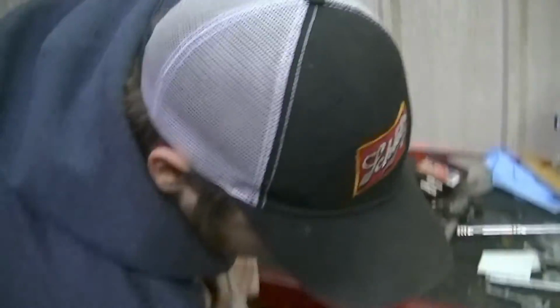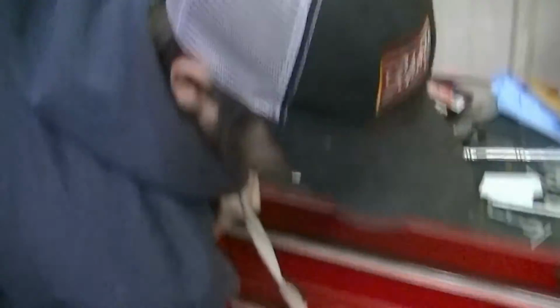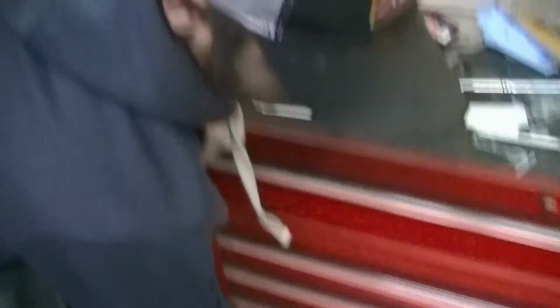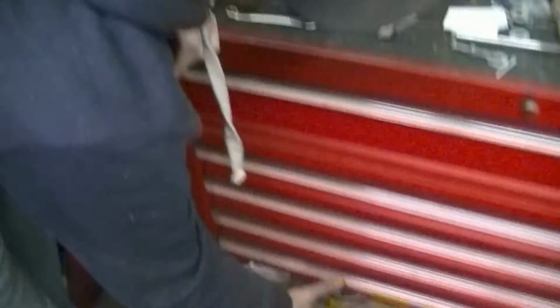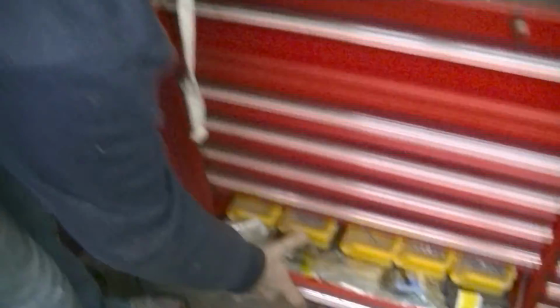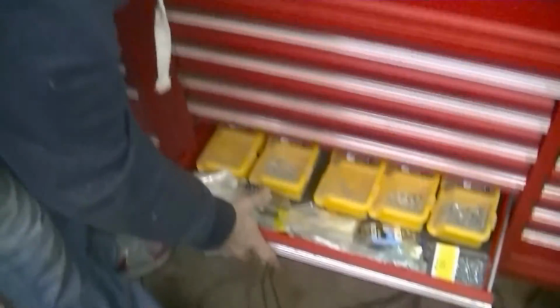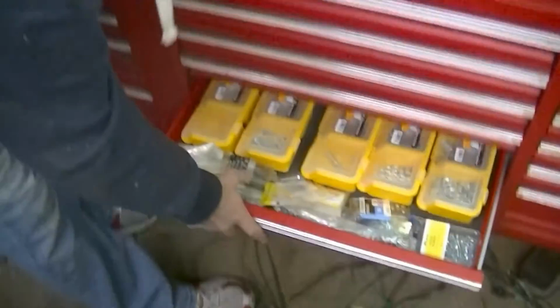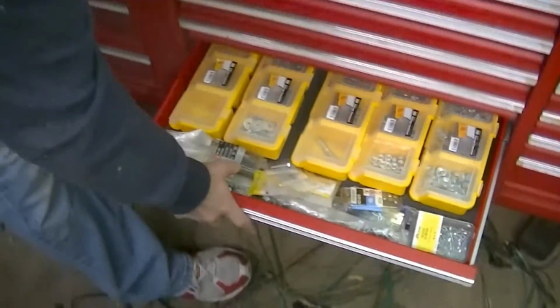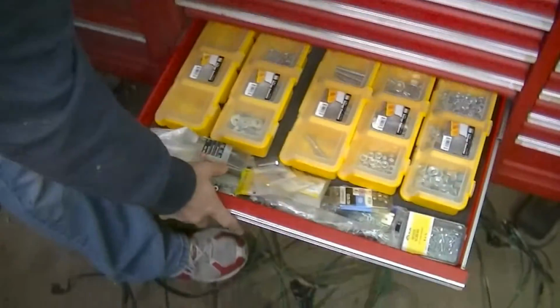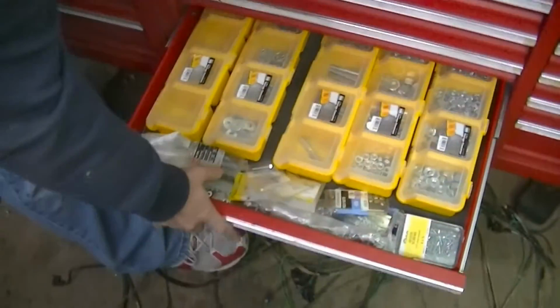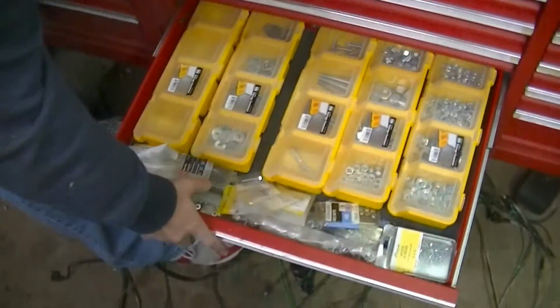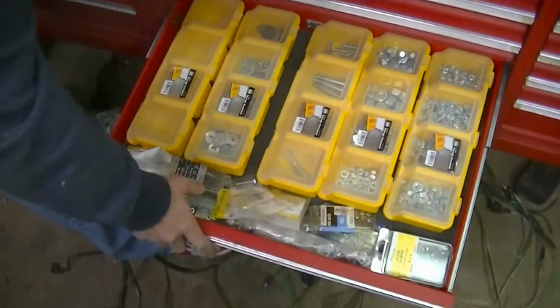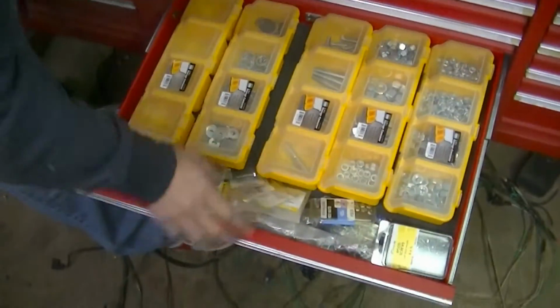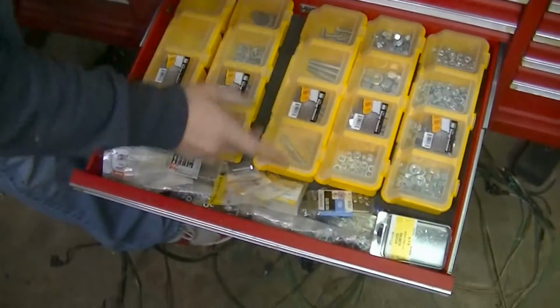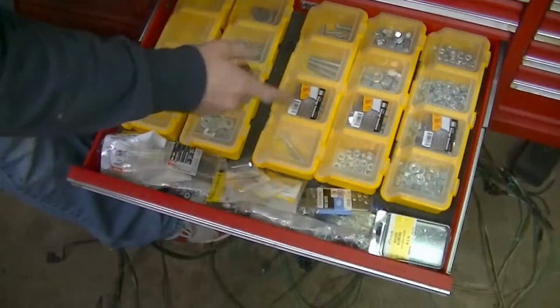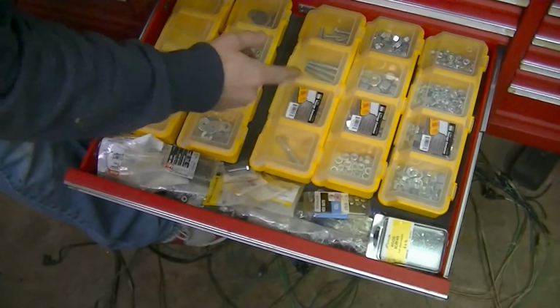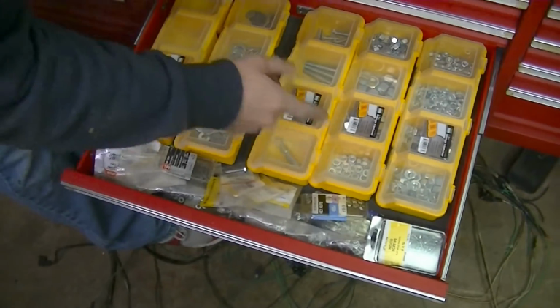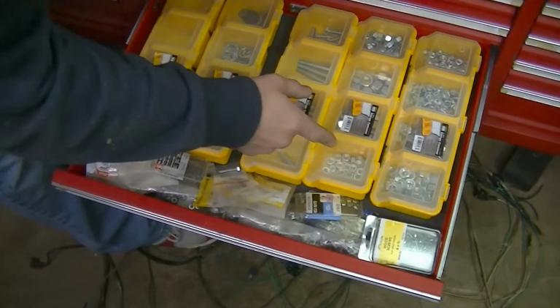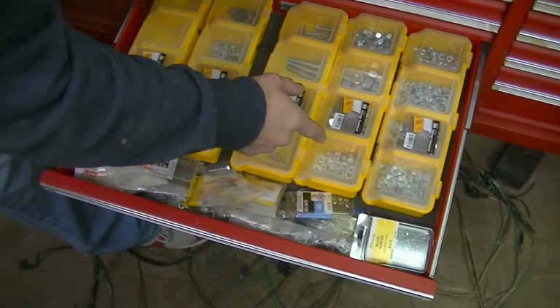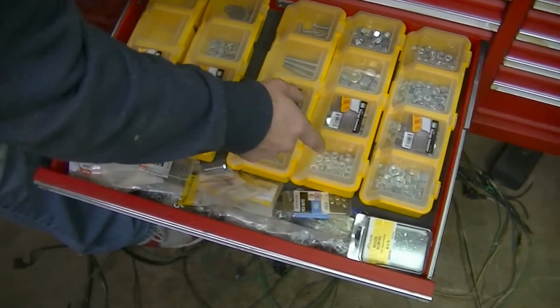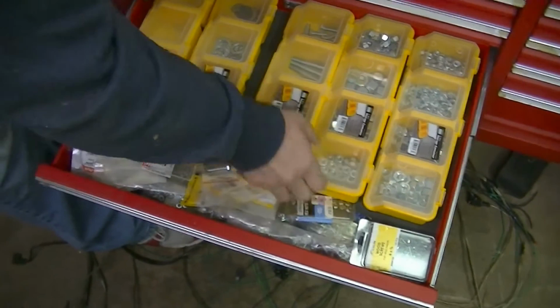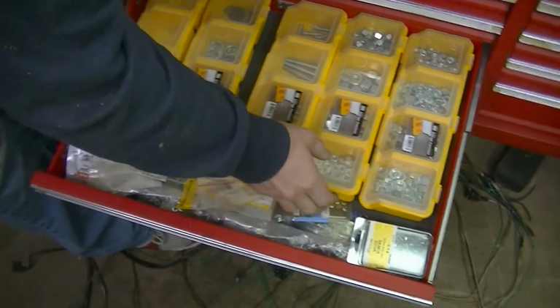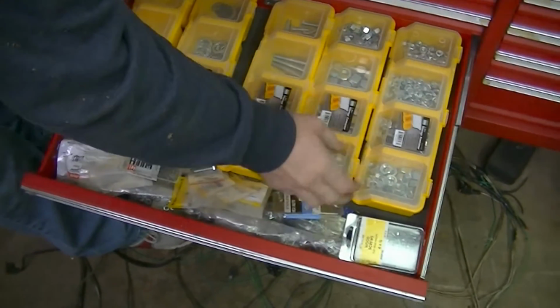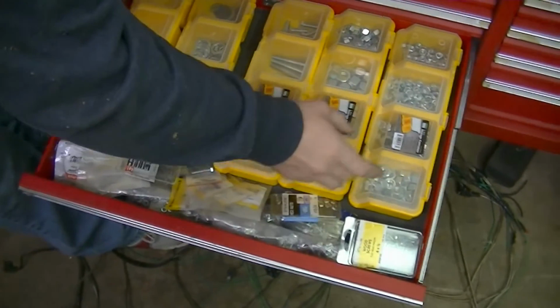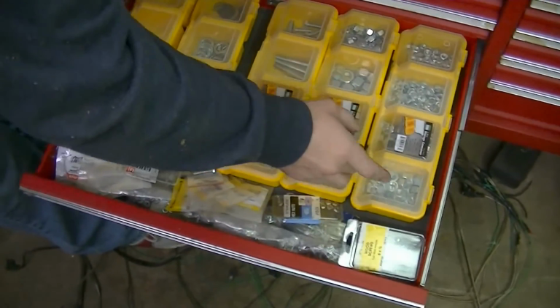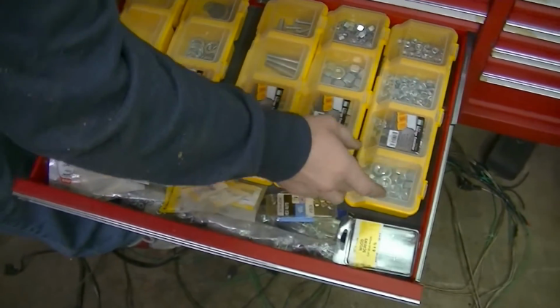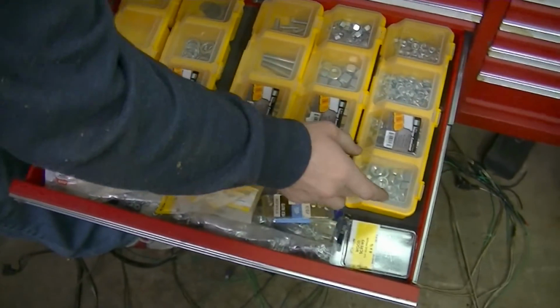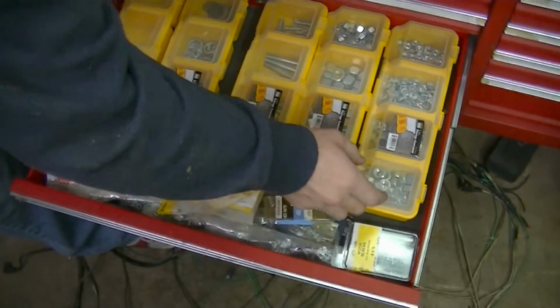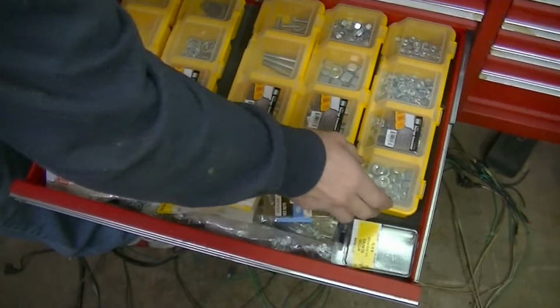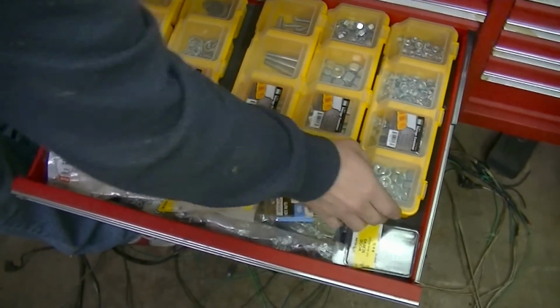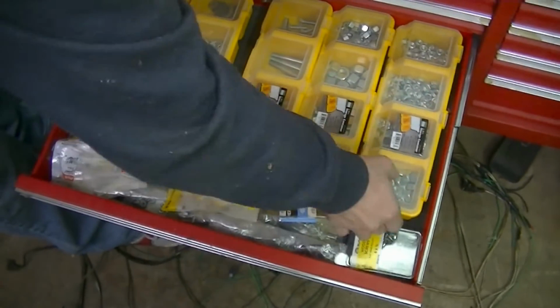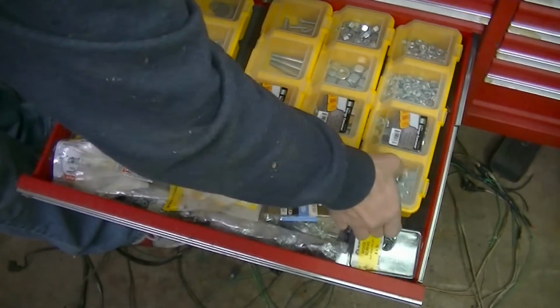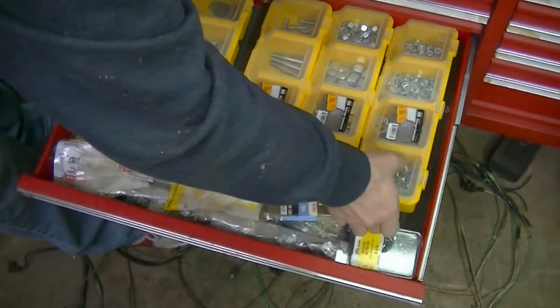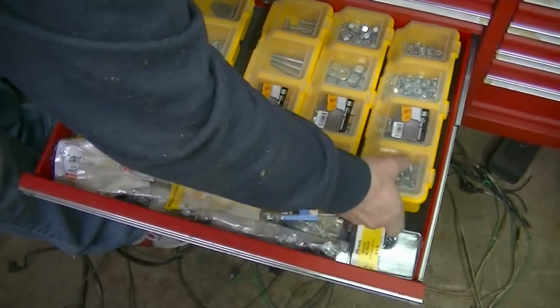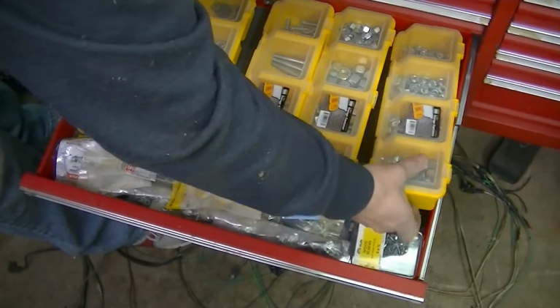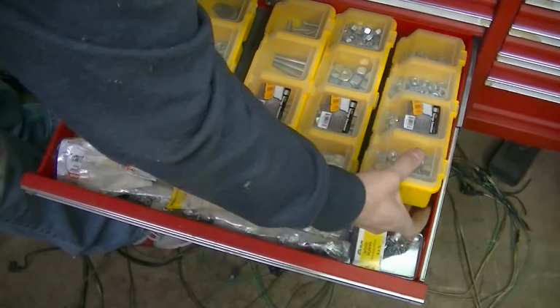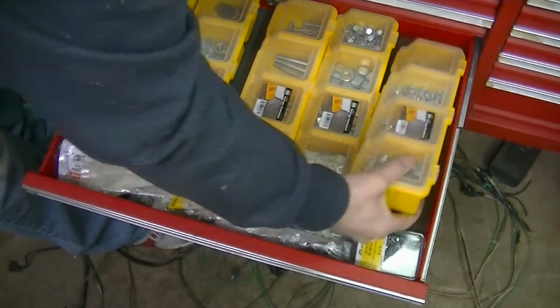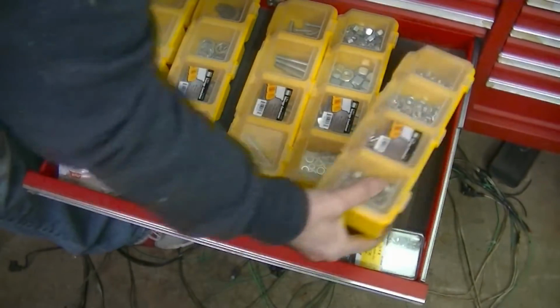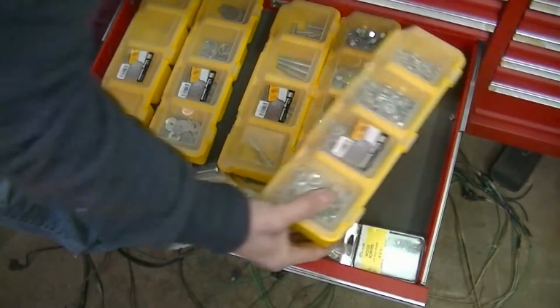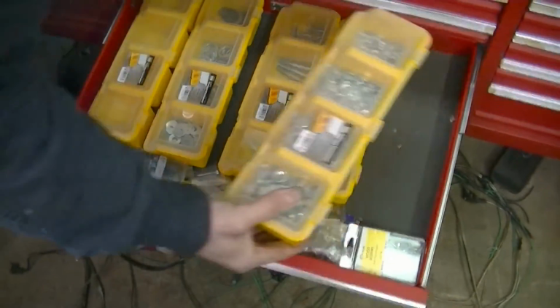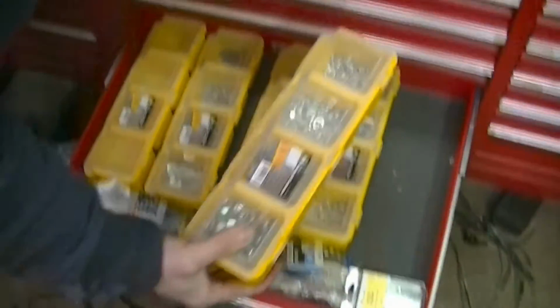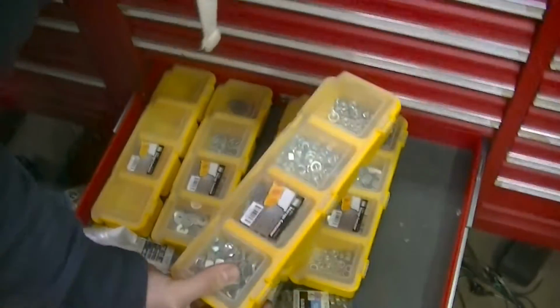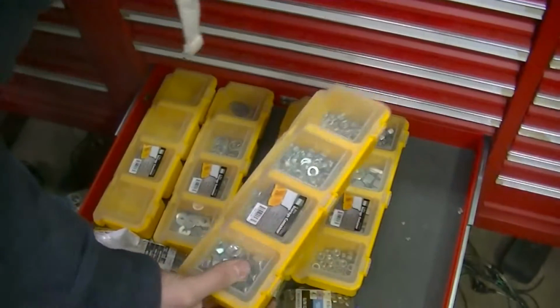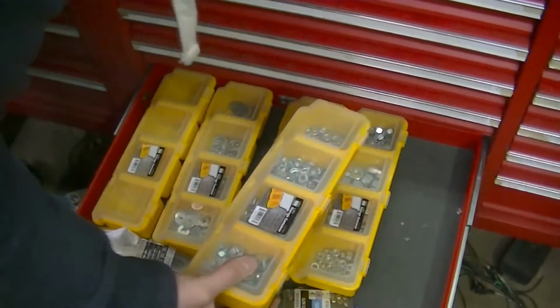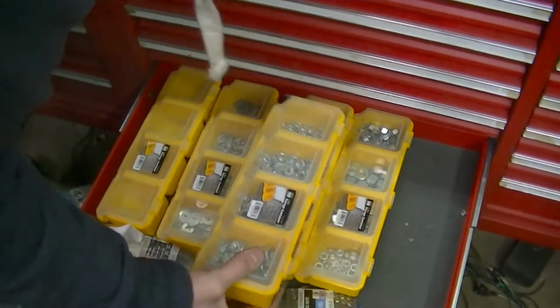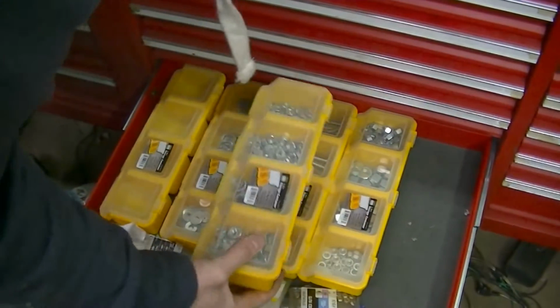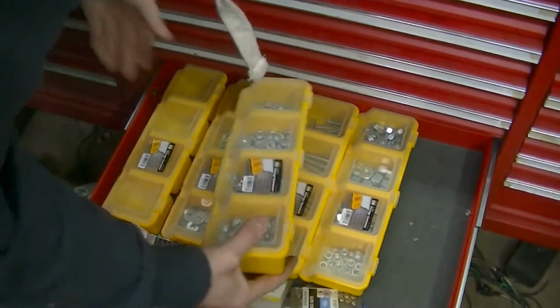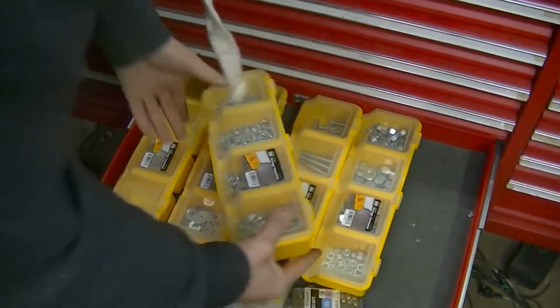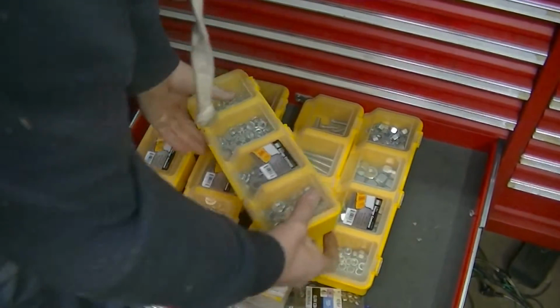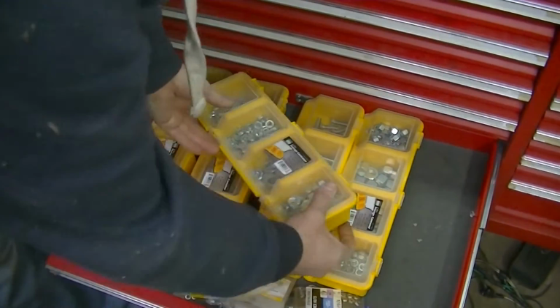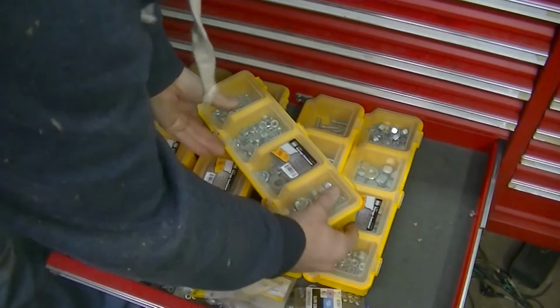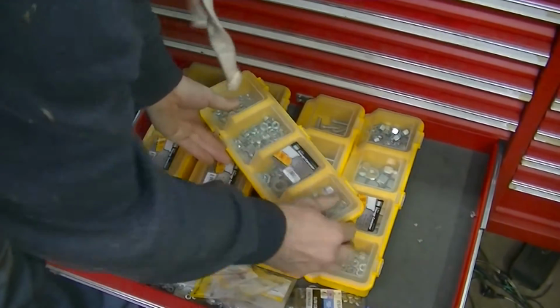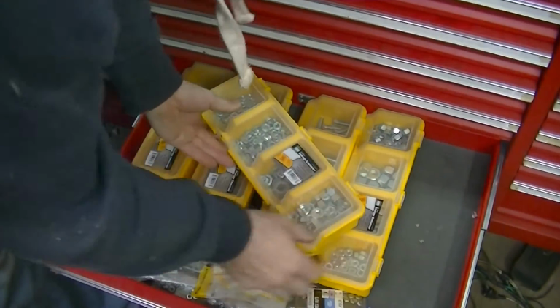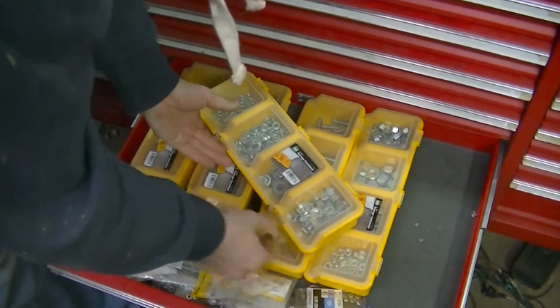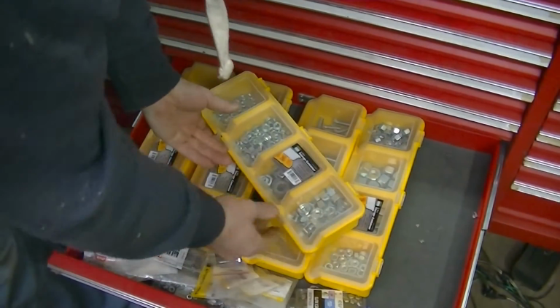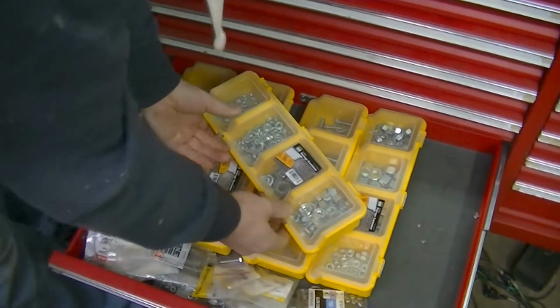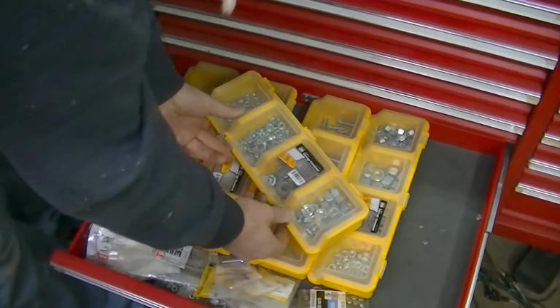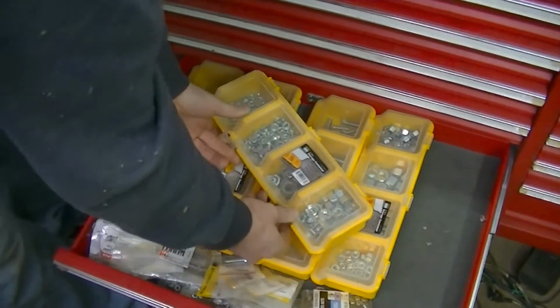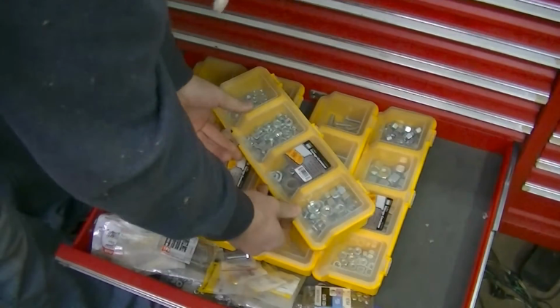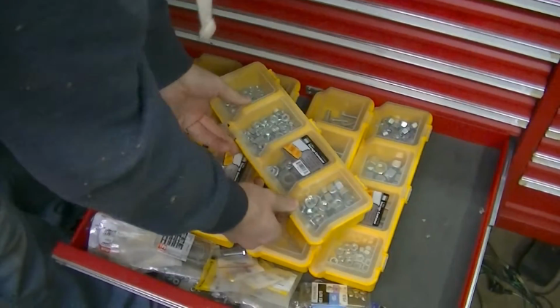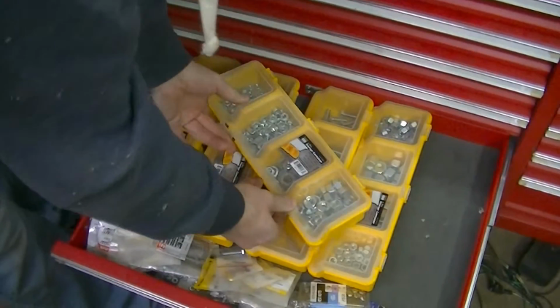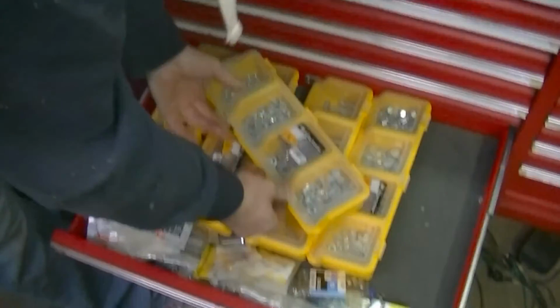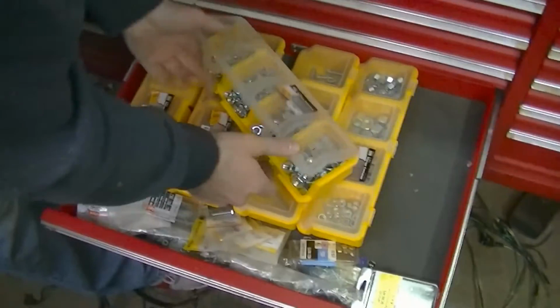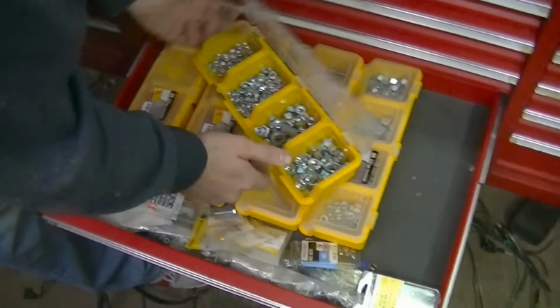Quarter-20 handy nuts — I really need more of these. These are really handy.